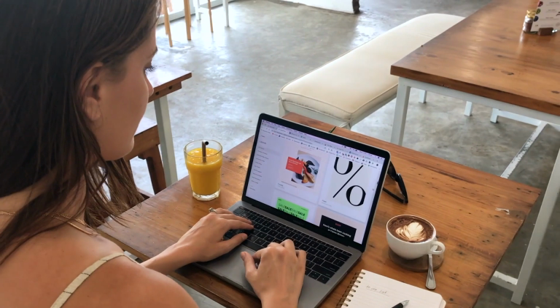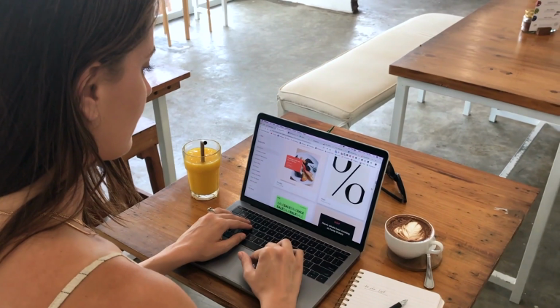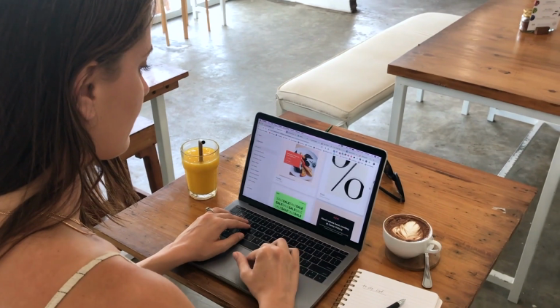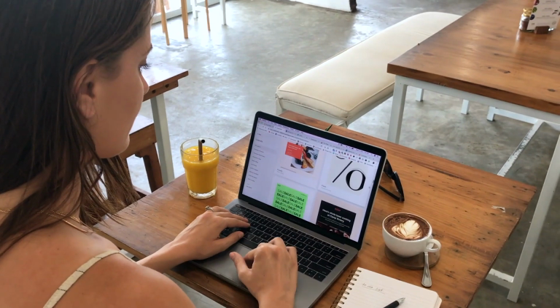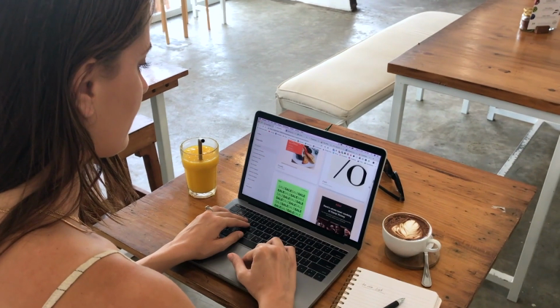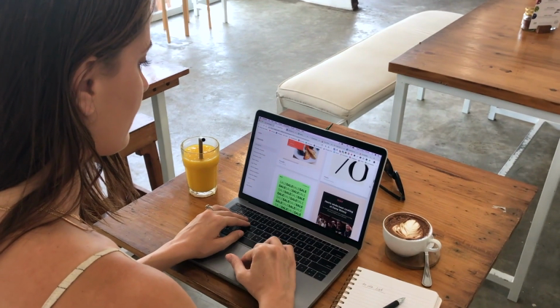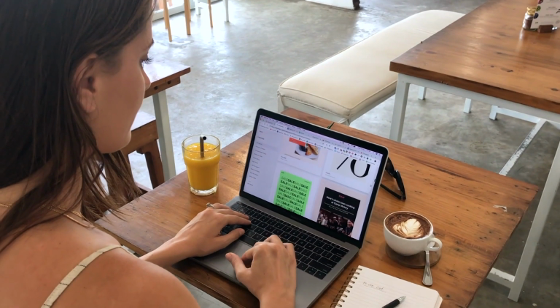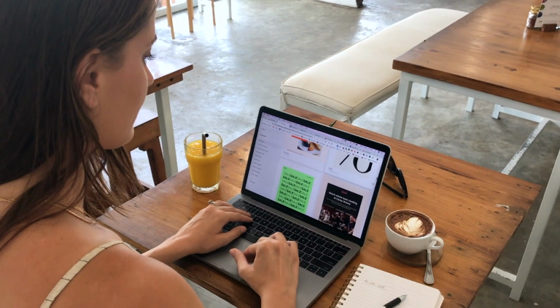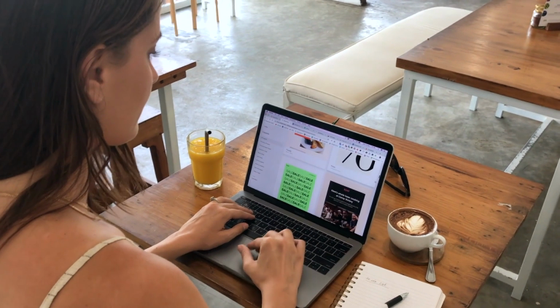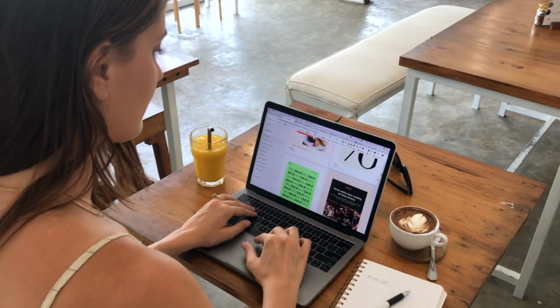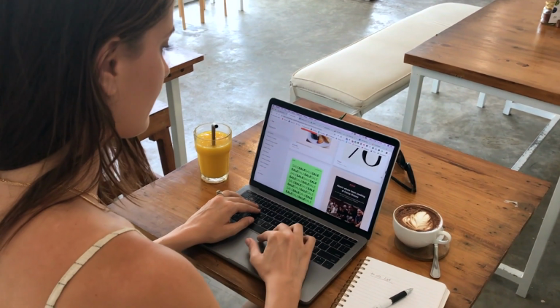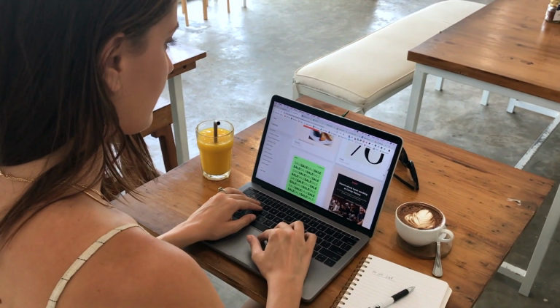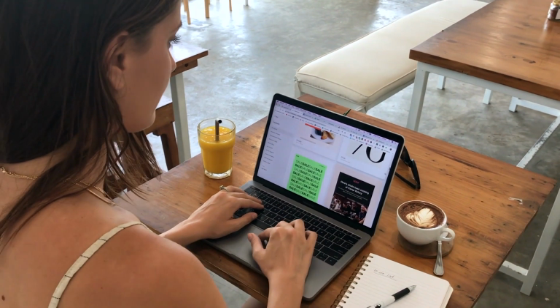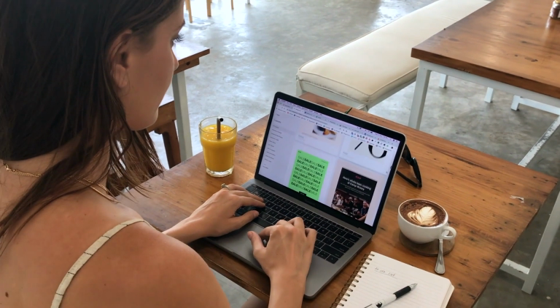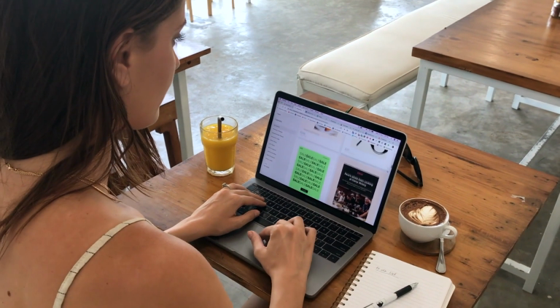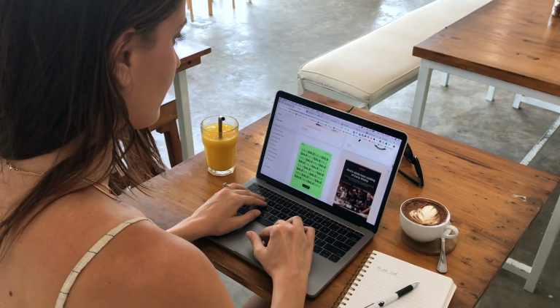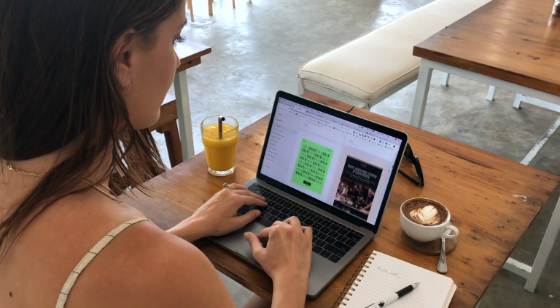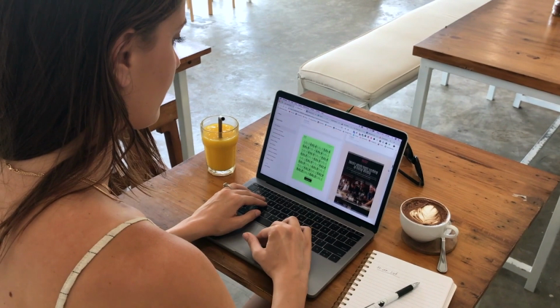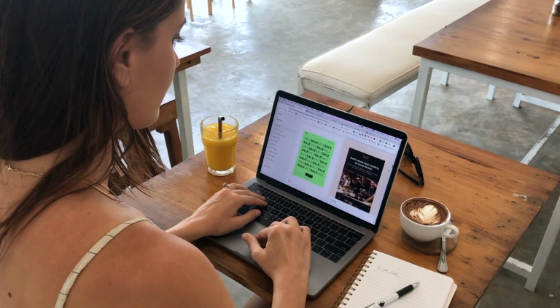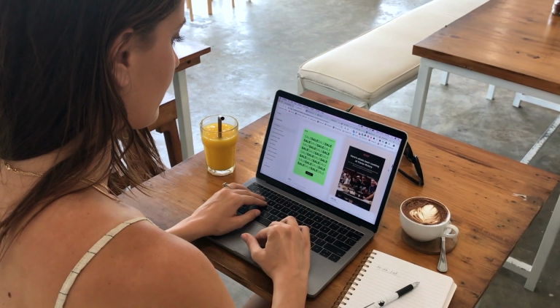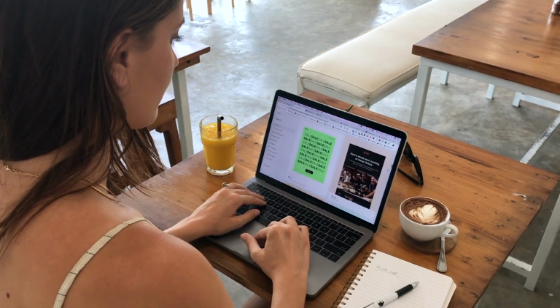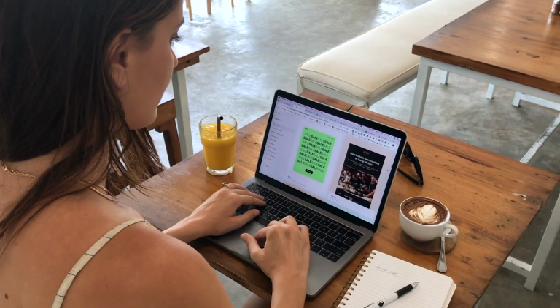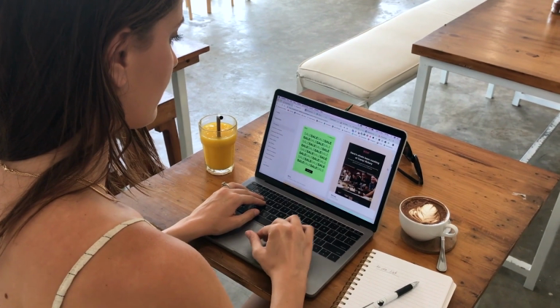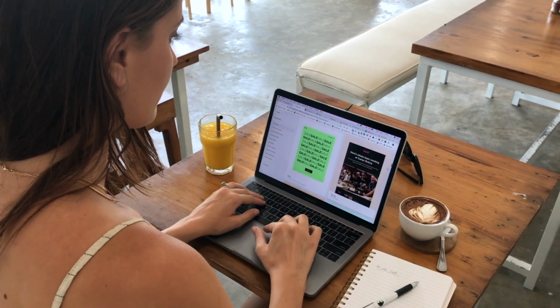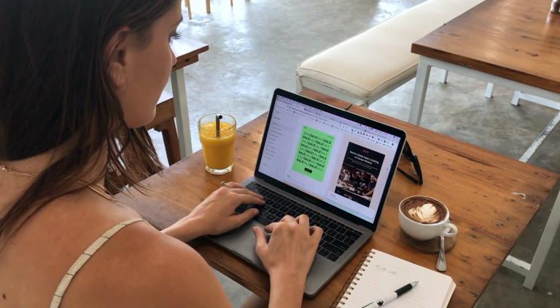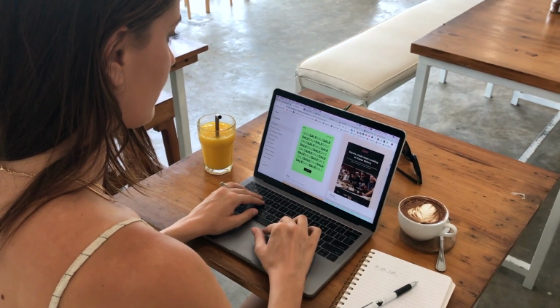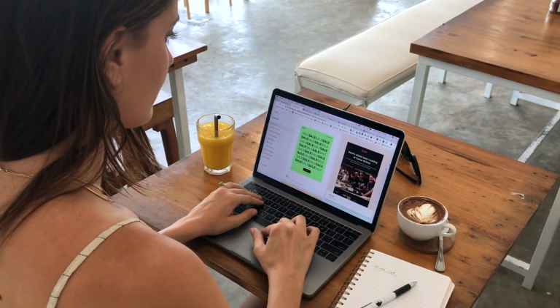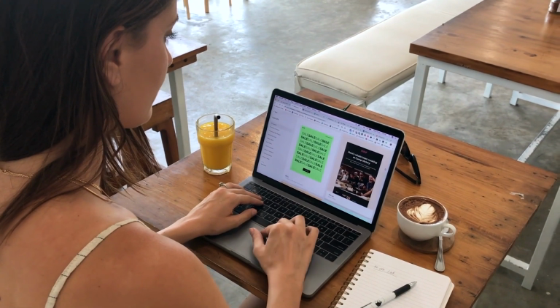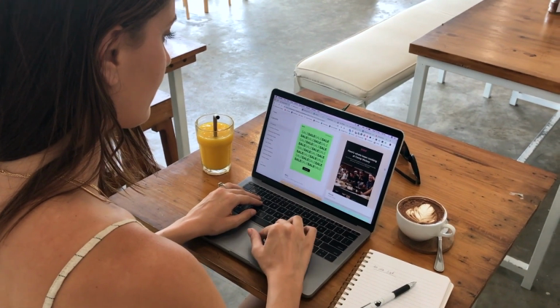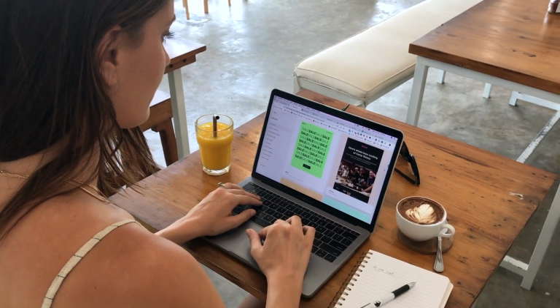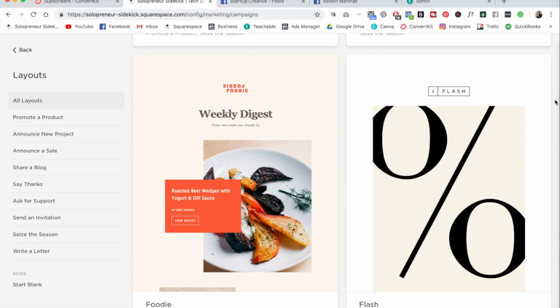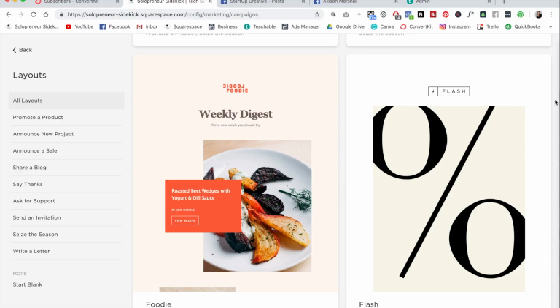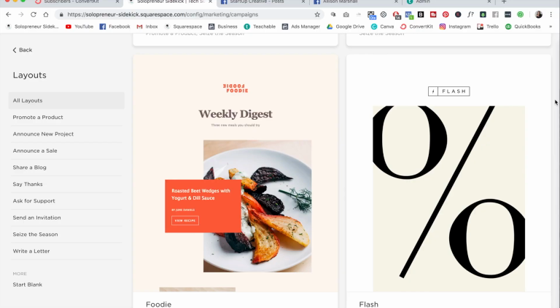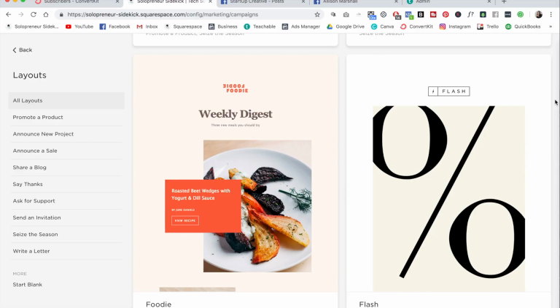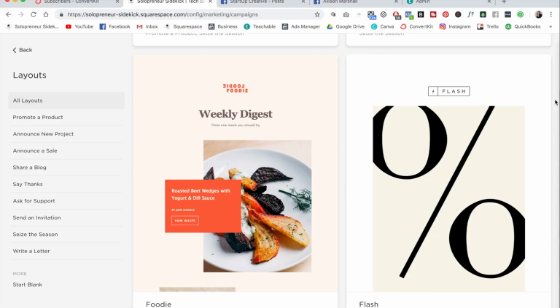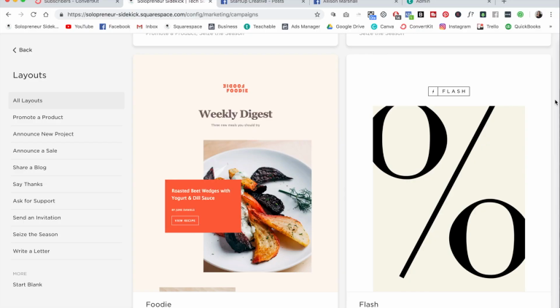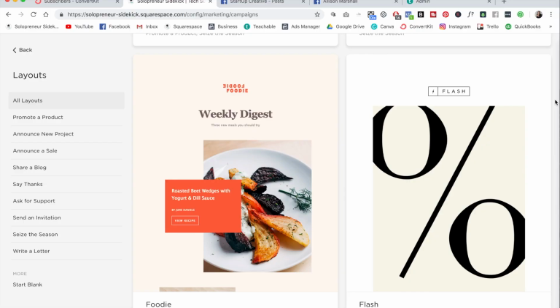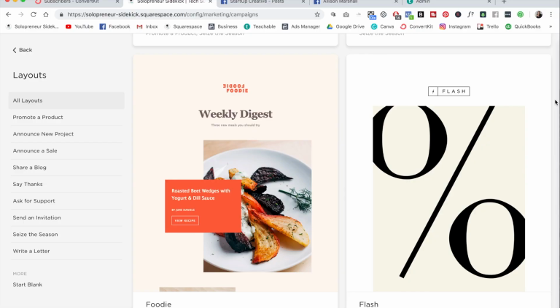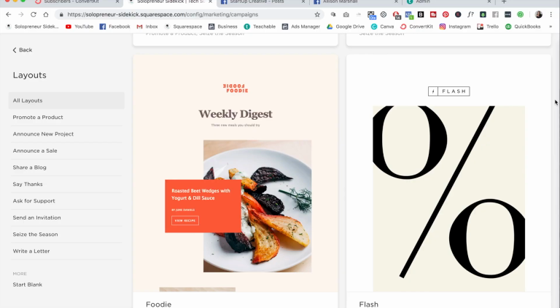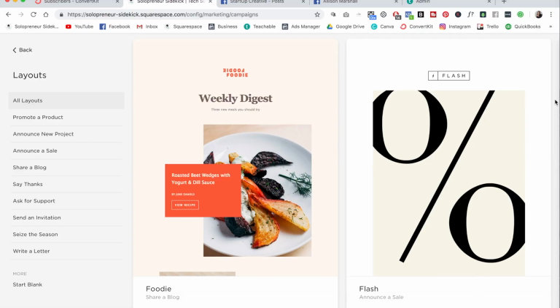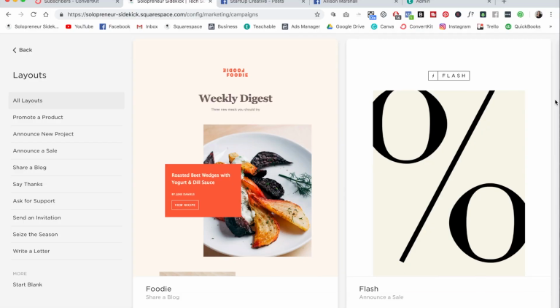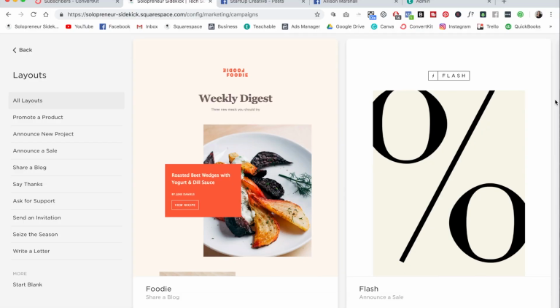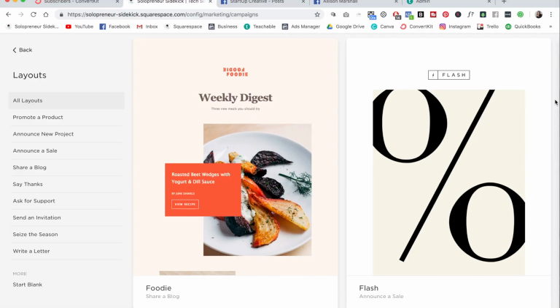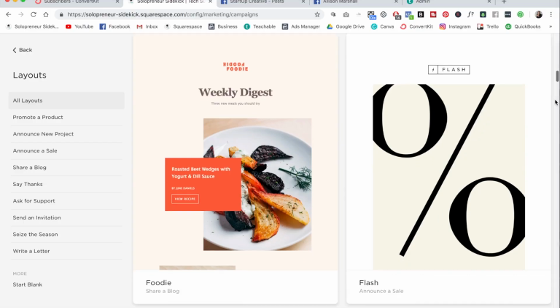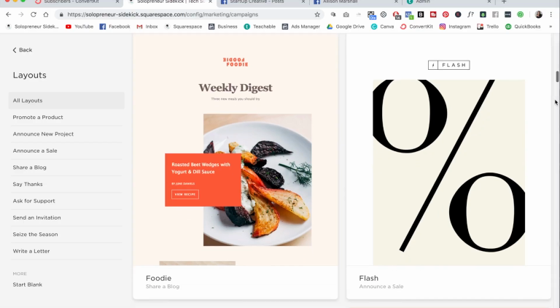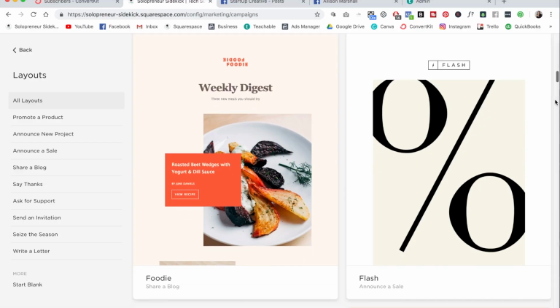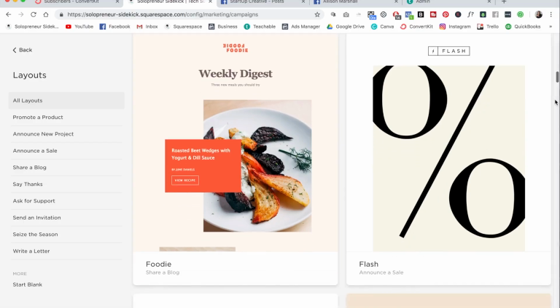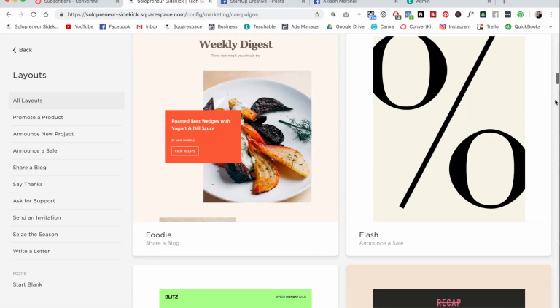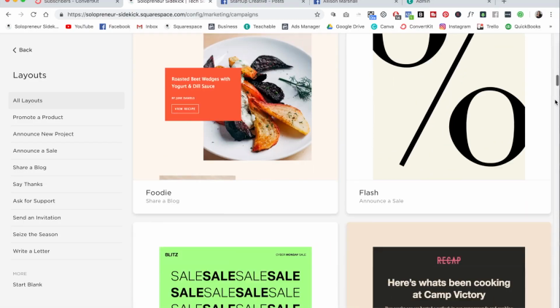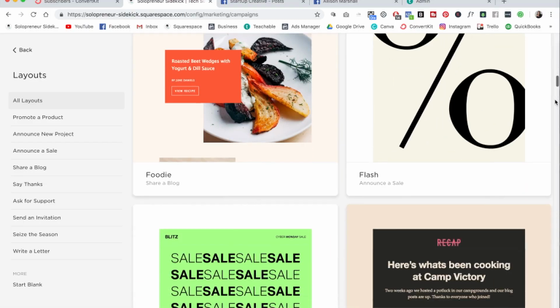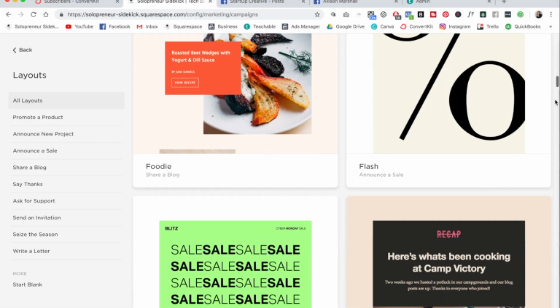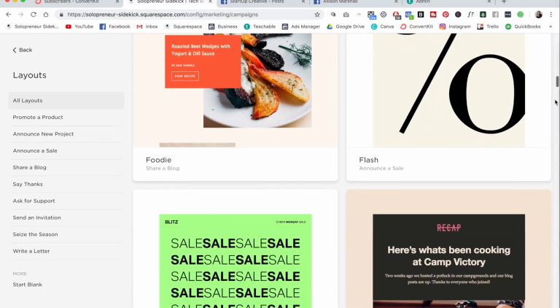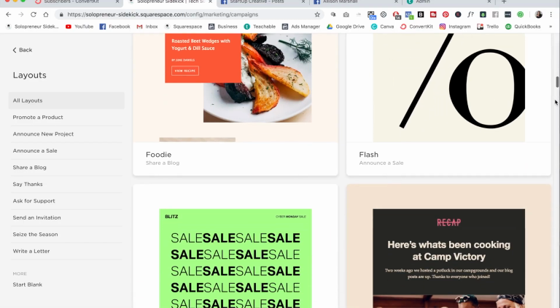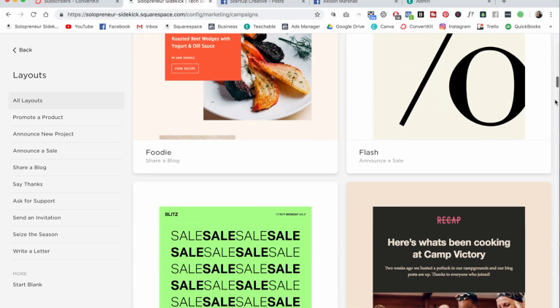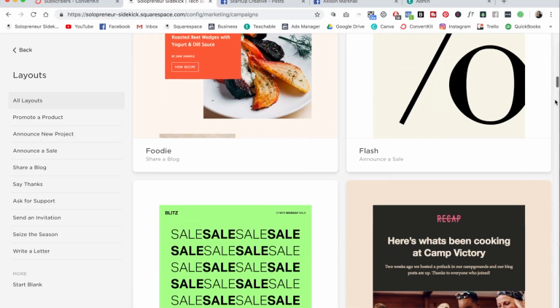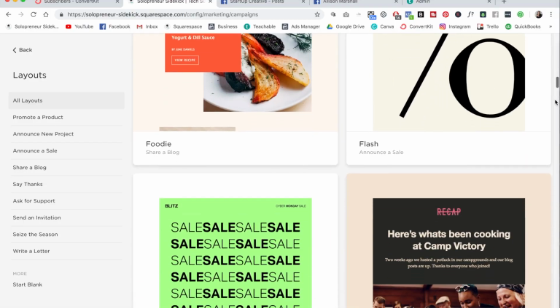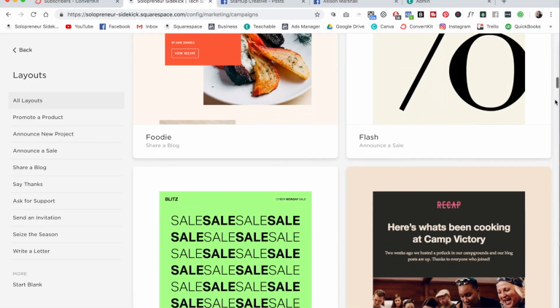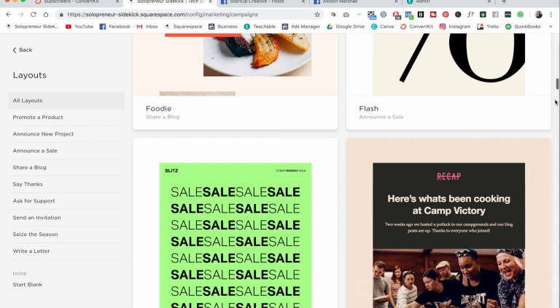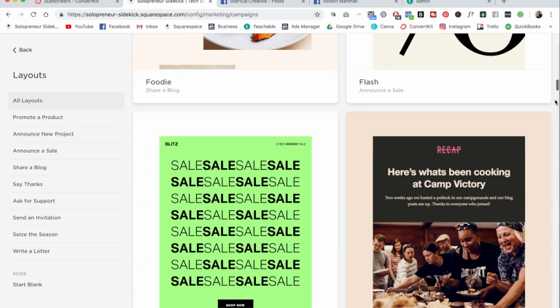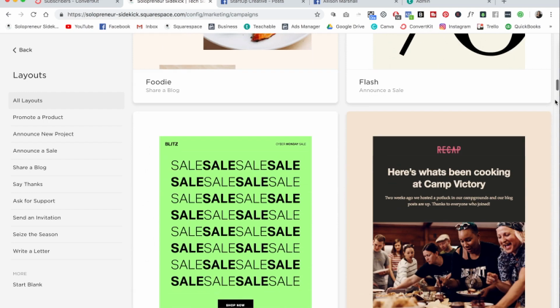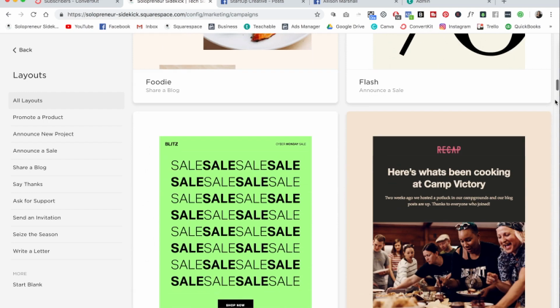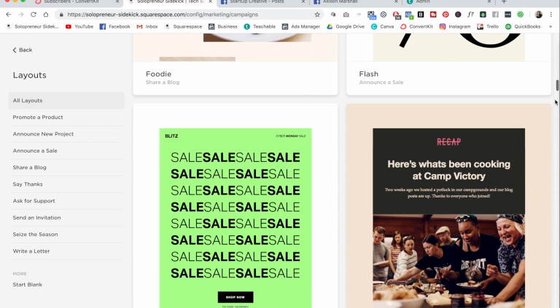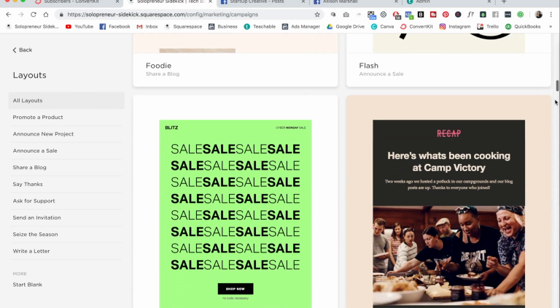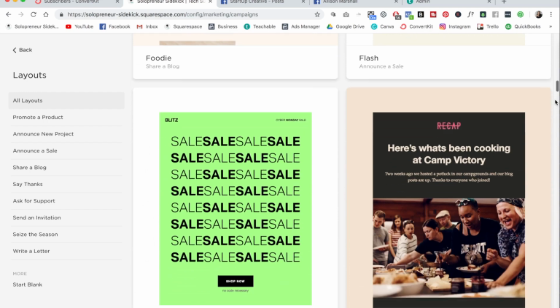And of course, in true Squarespace style, there are beautifully designed email templates for you to choose from.